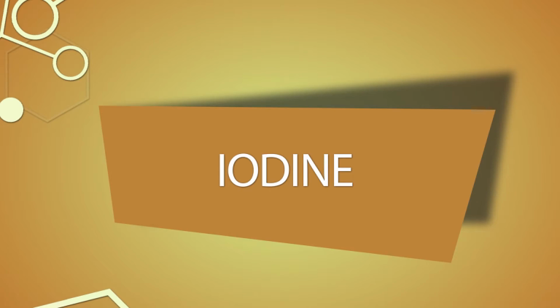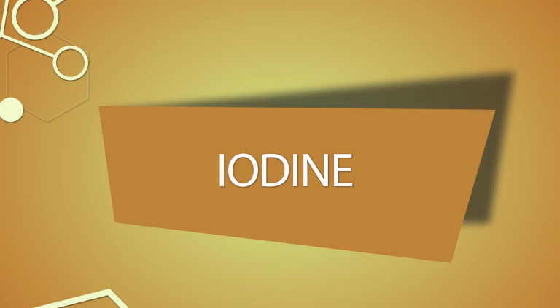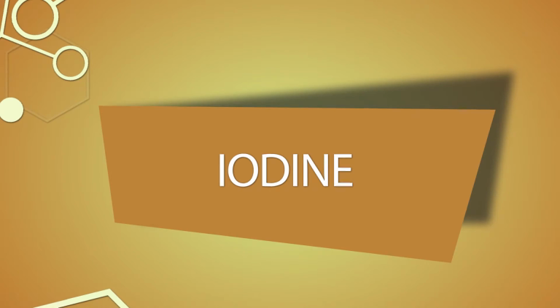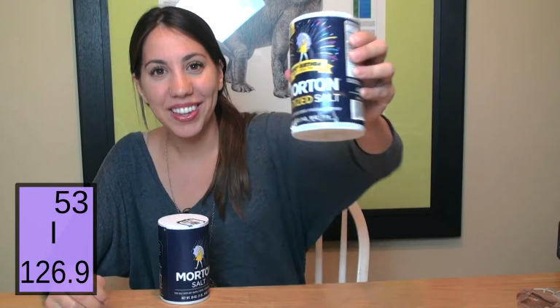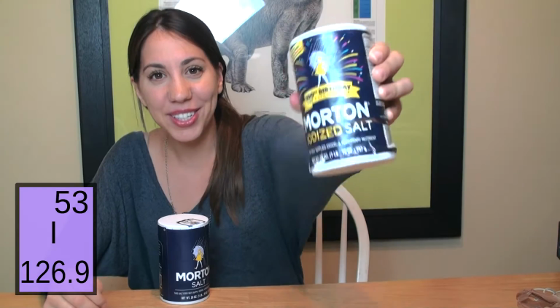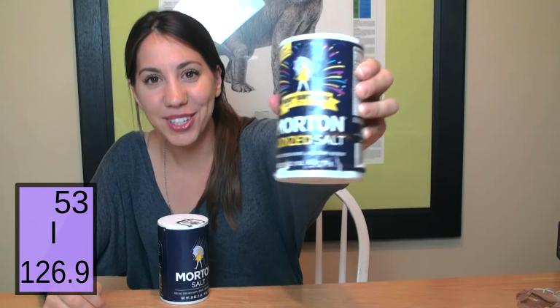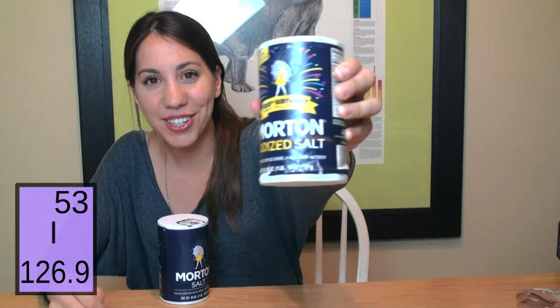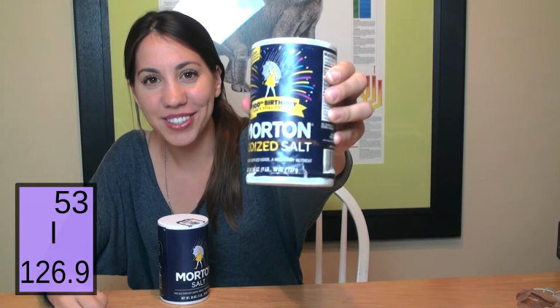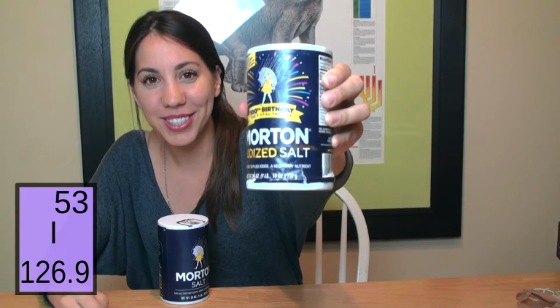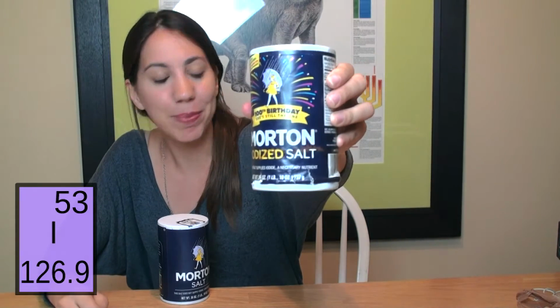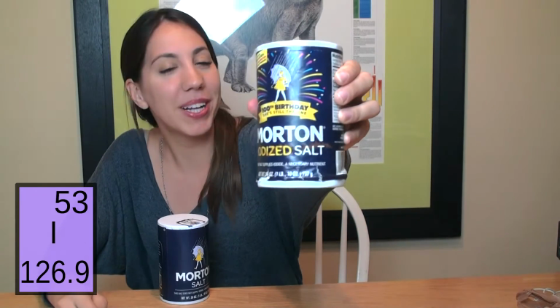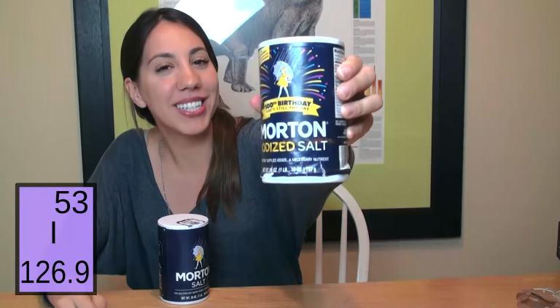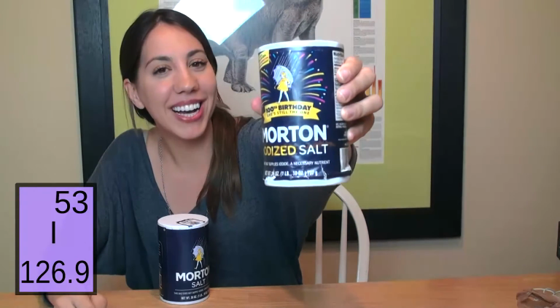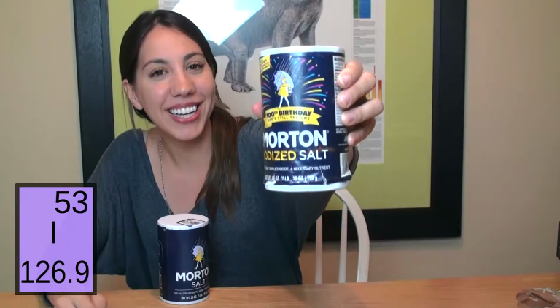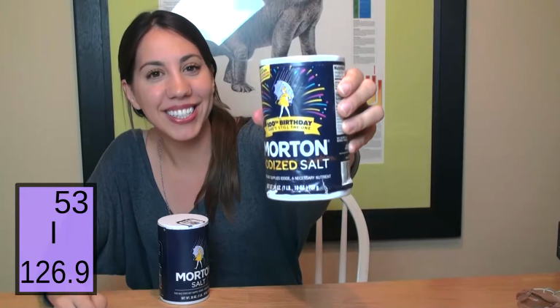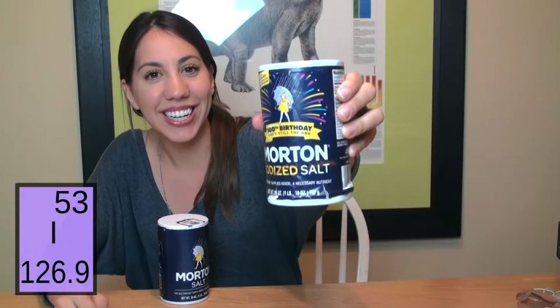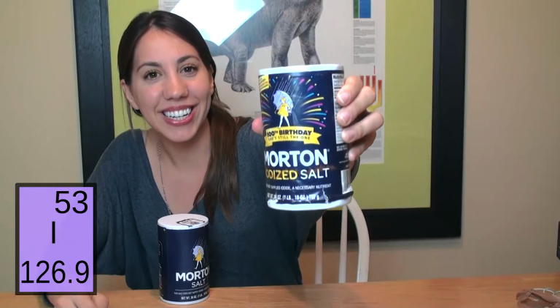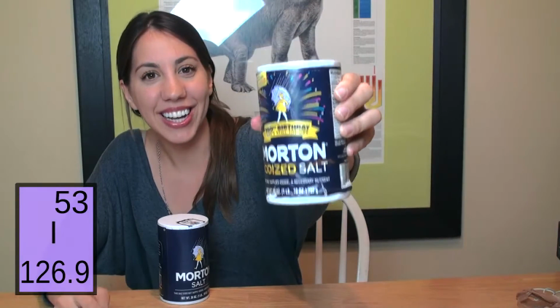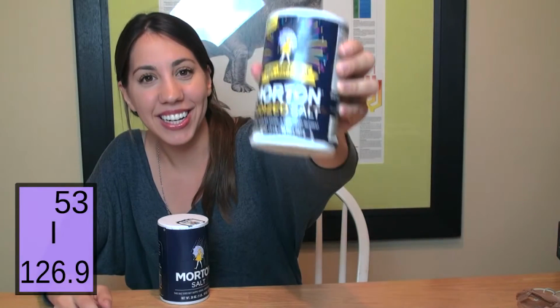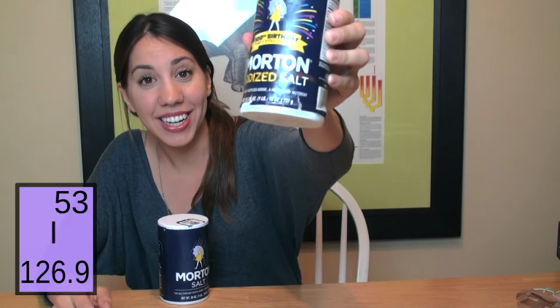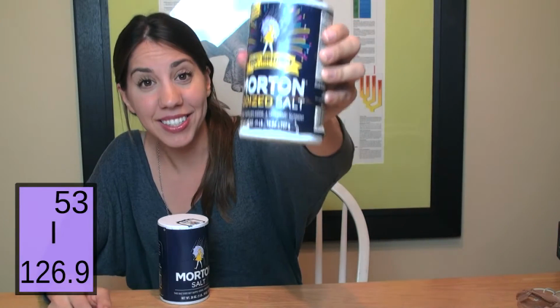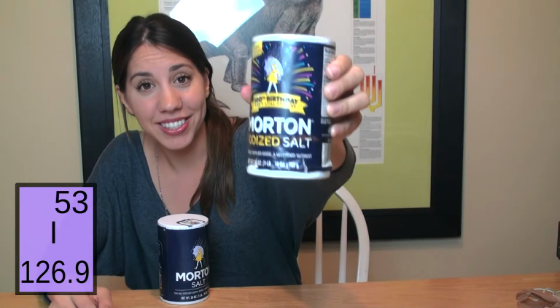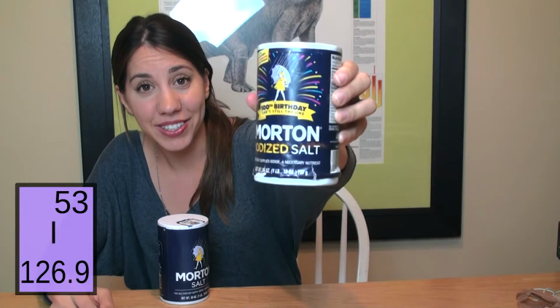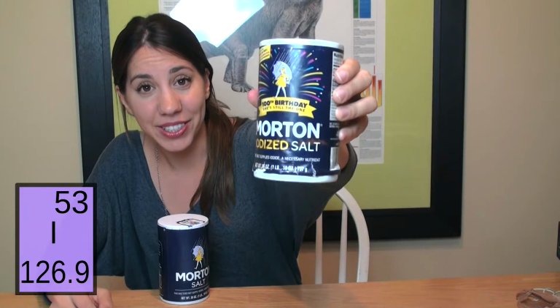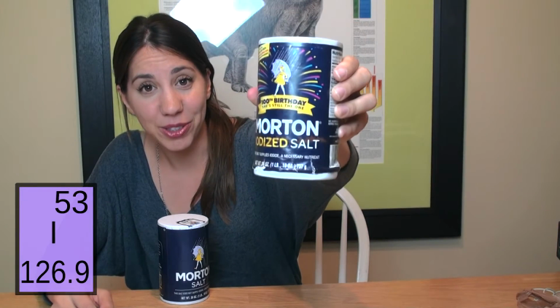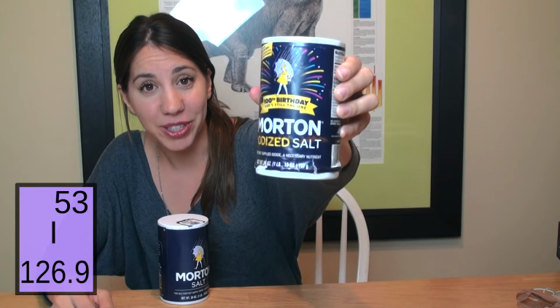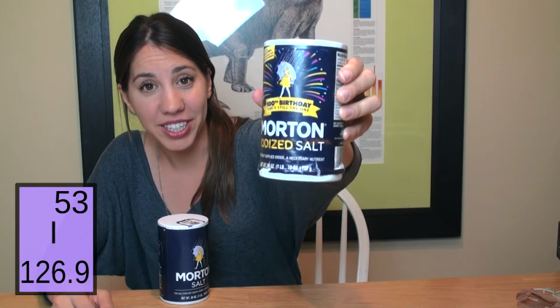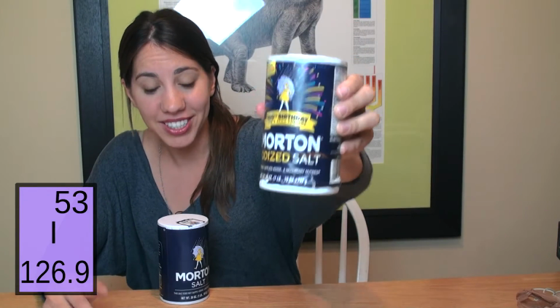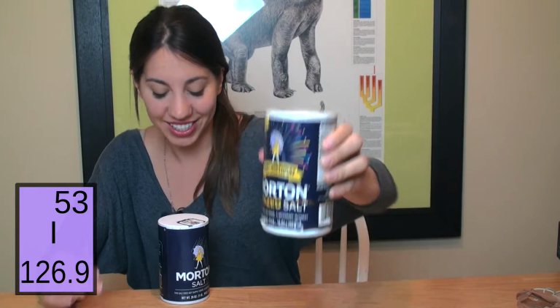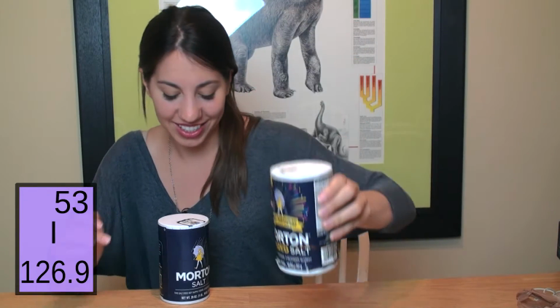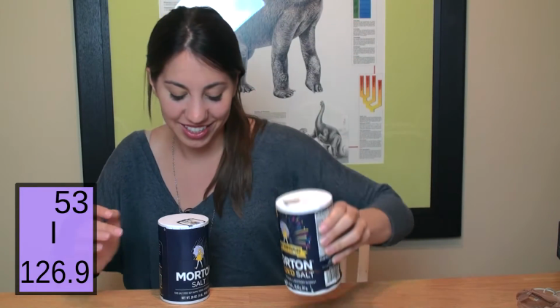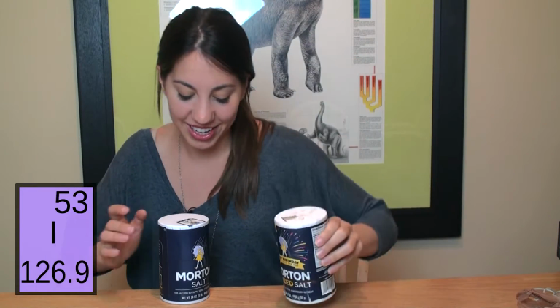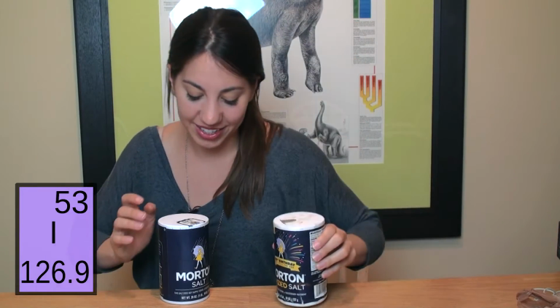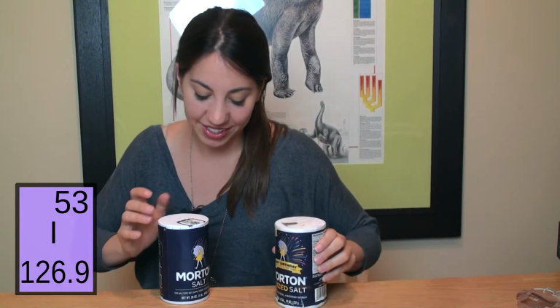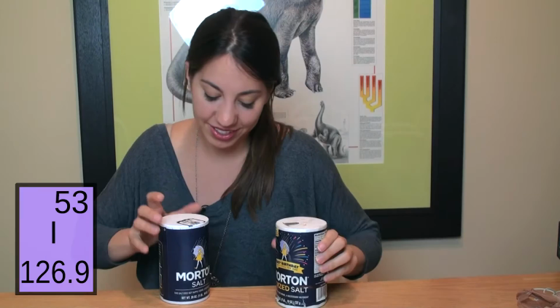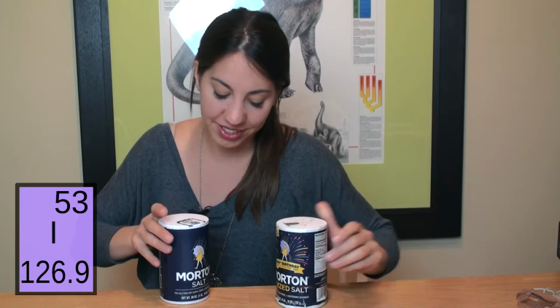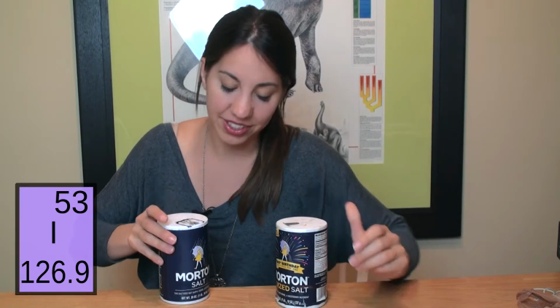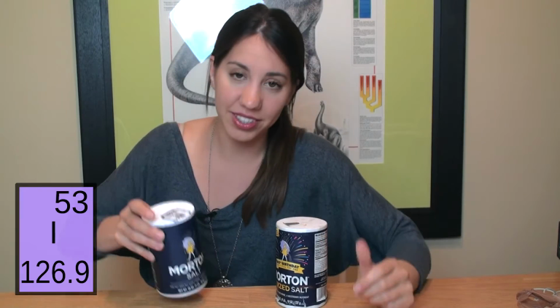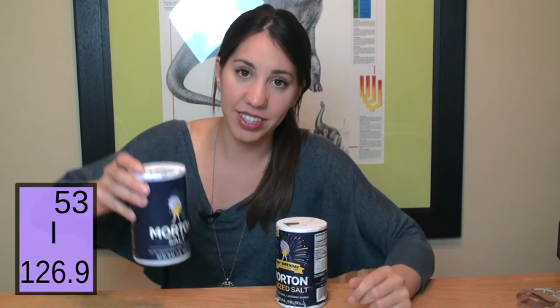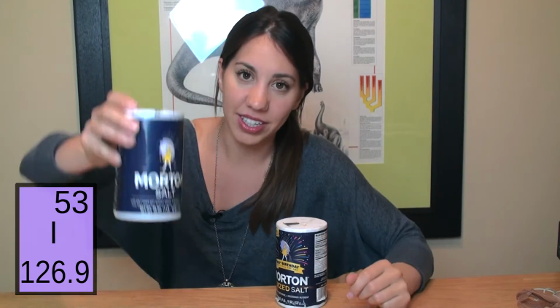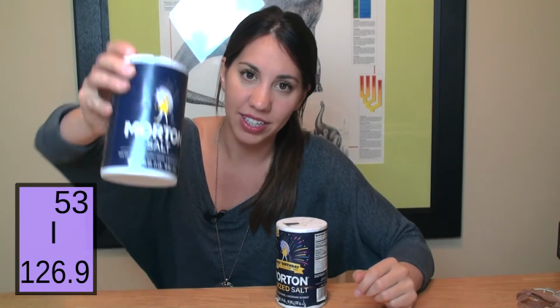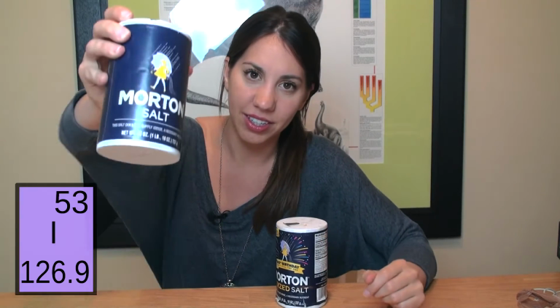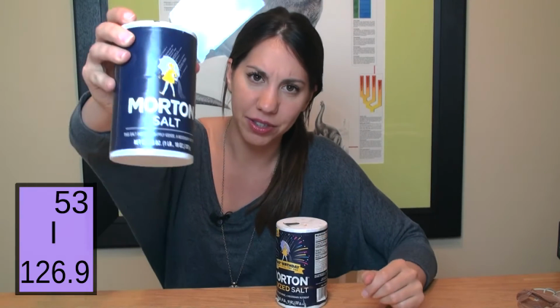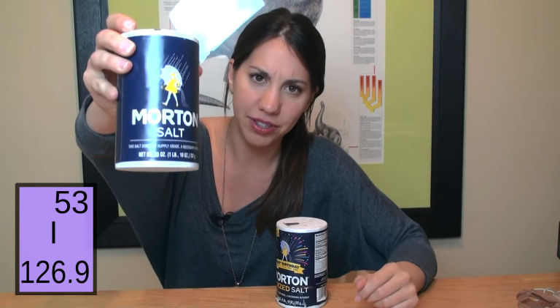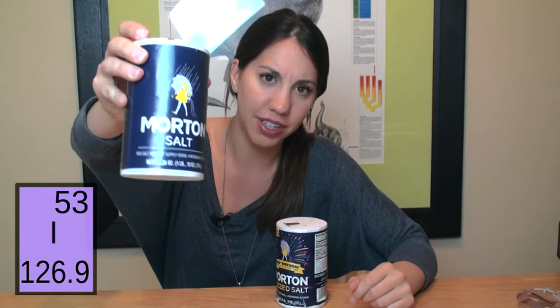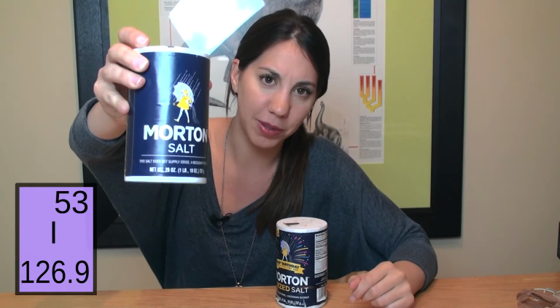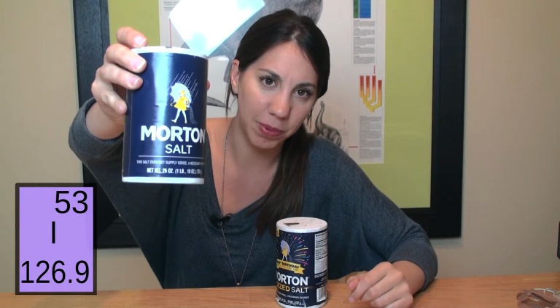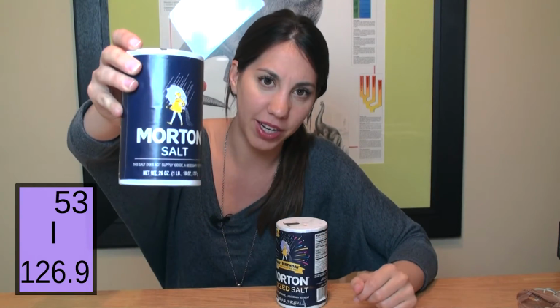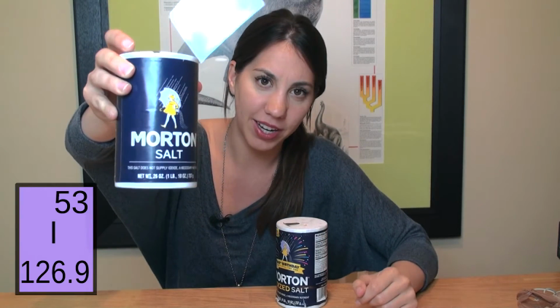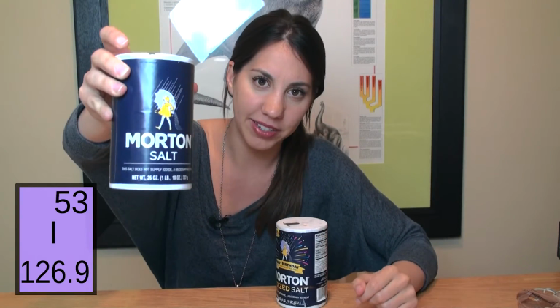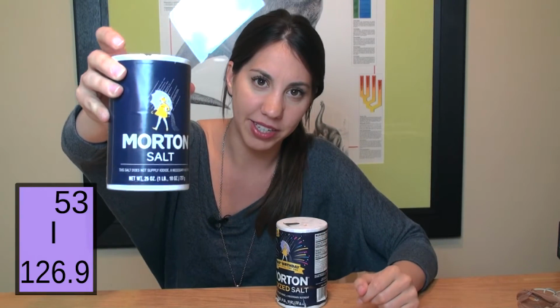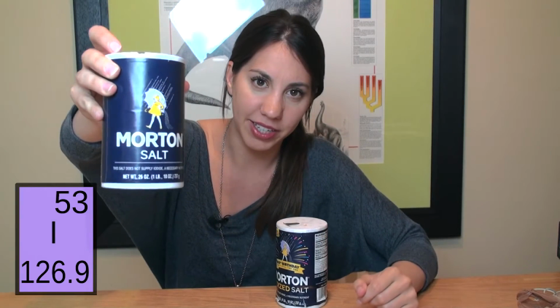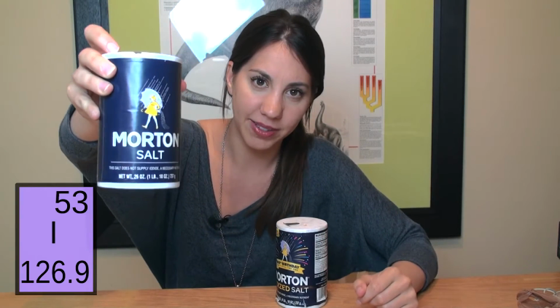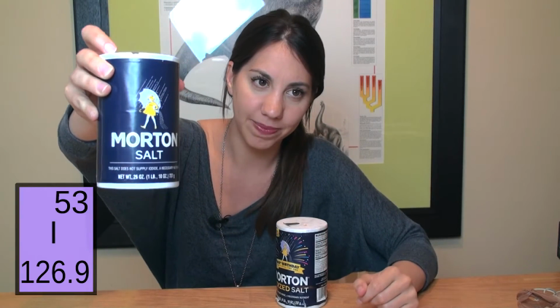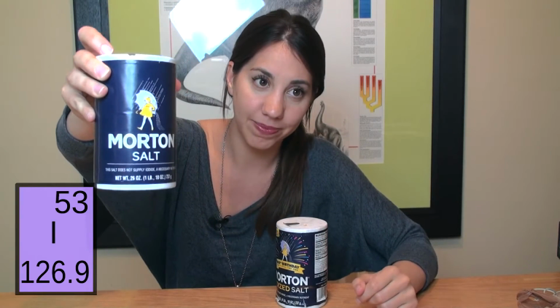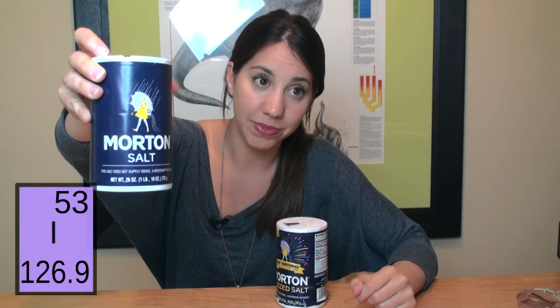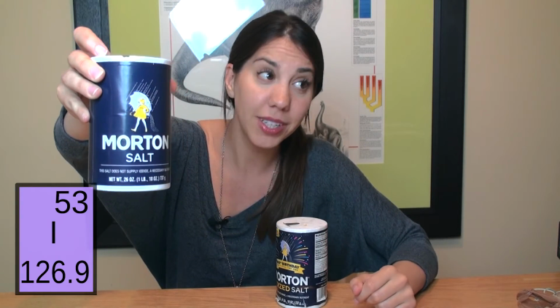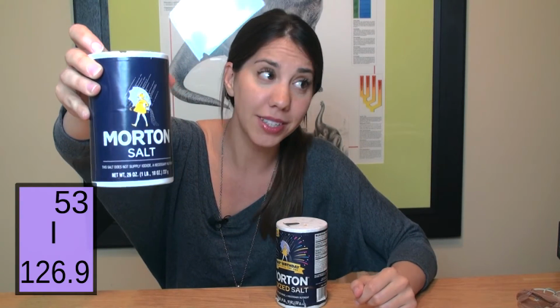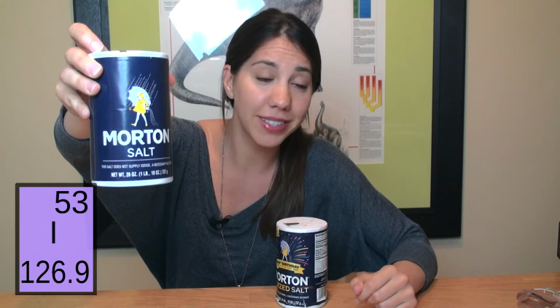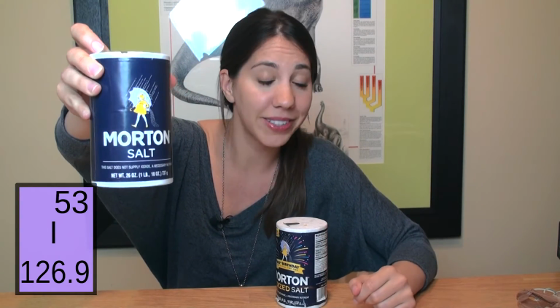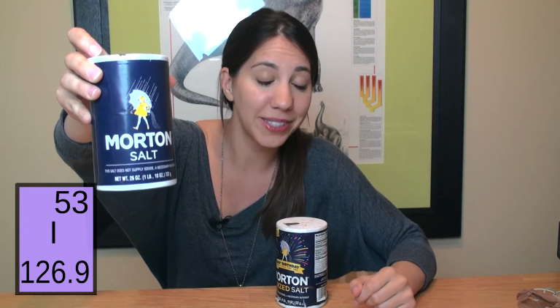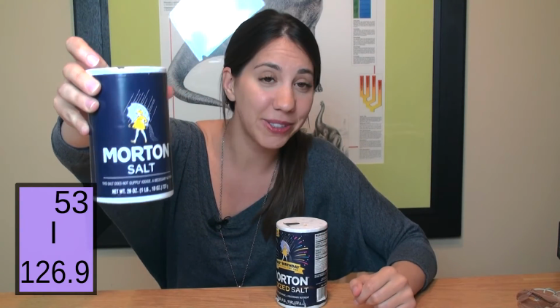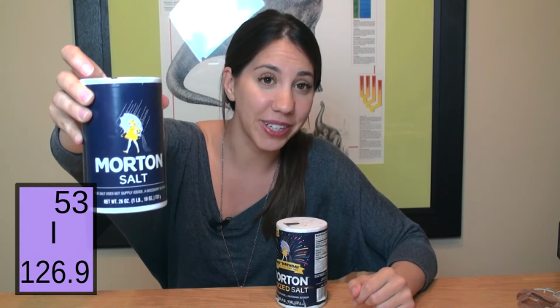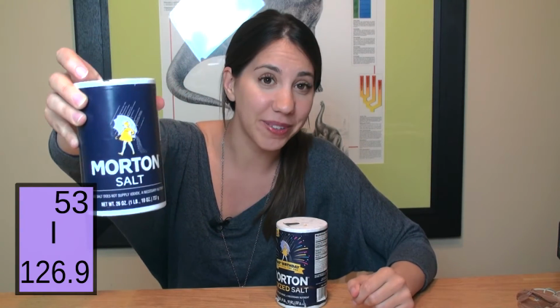This salt supplies iodide, a necessary nutrient, and this salt does not supply iodide, a necessary nutrient.